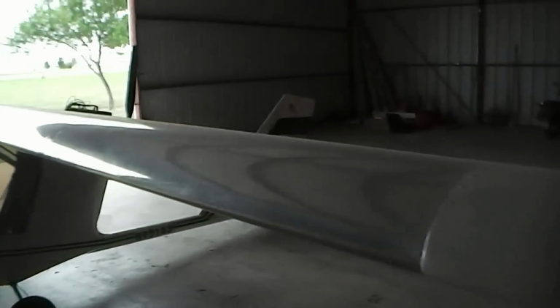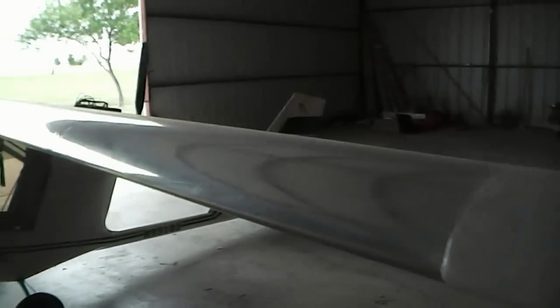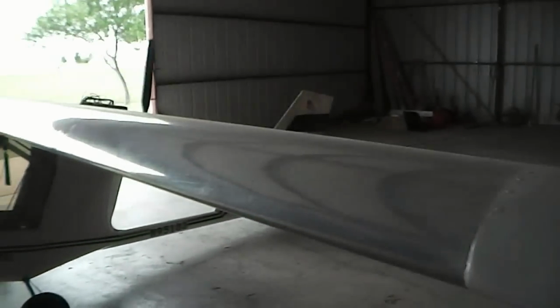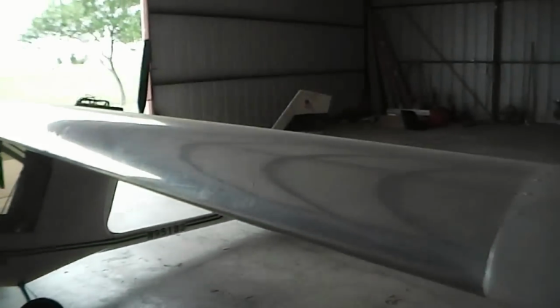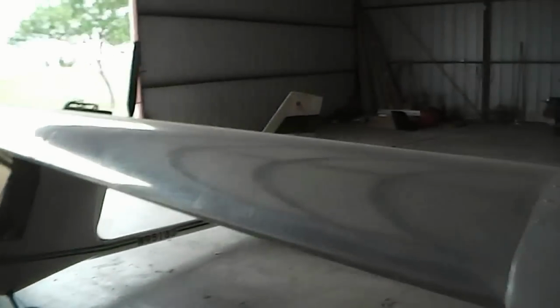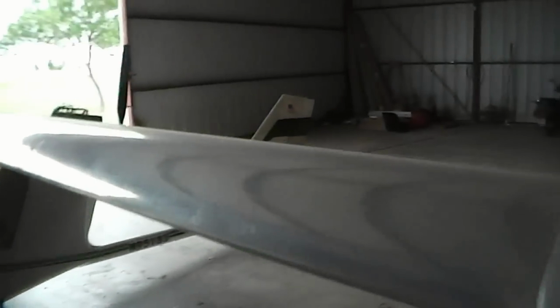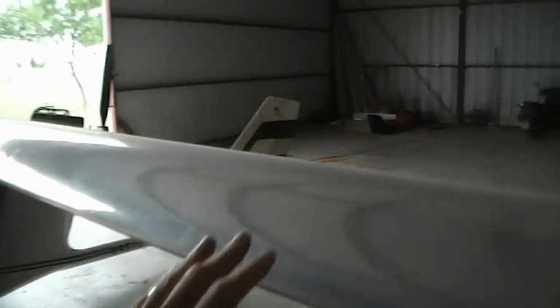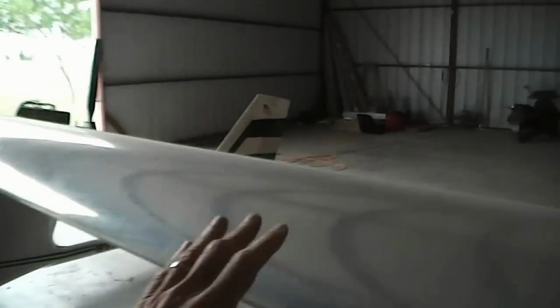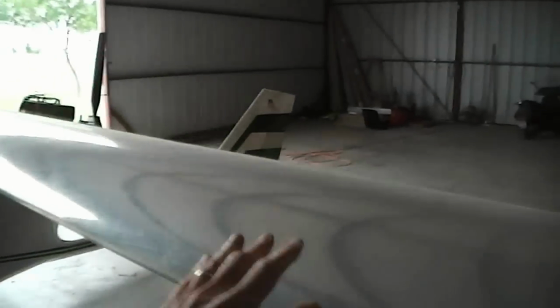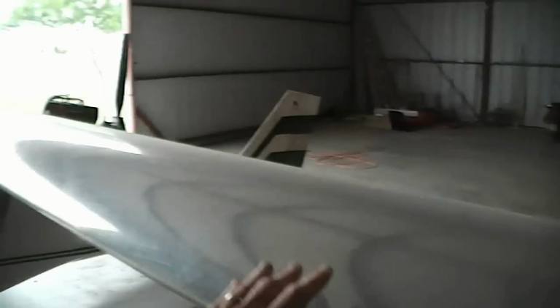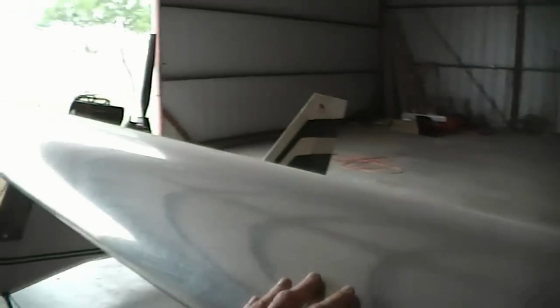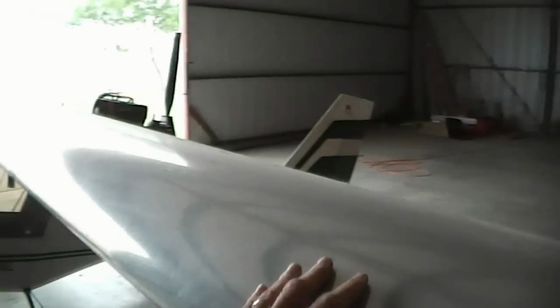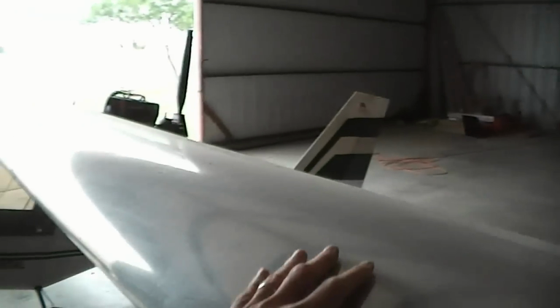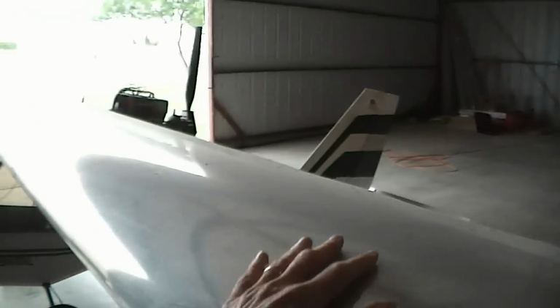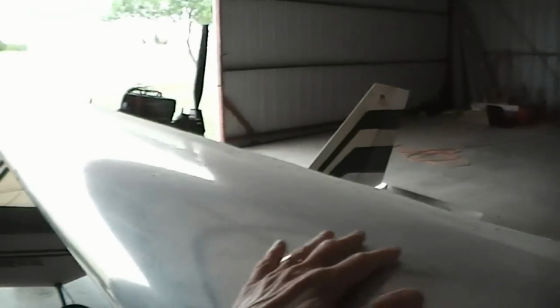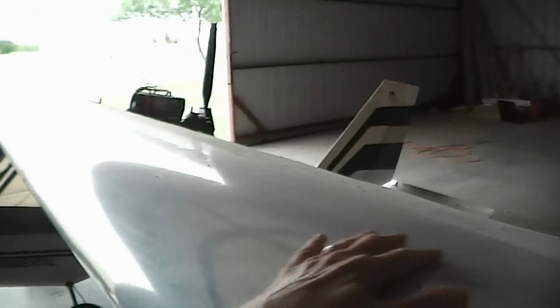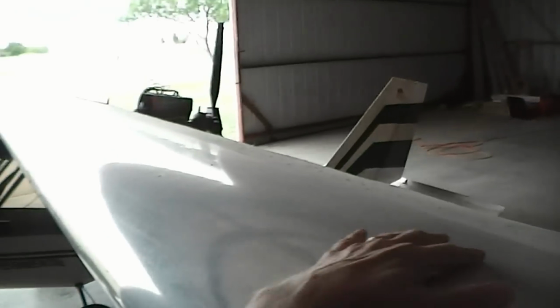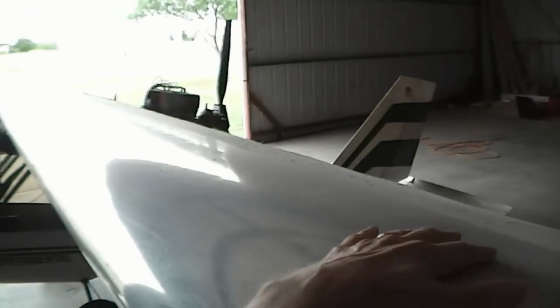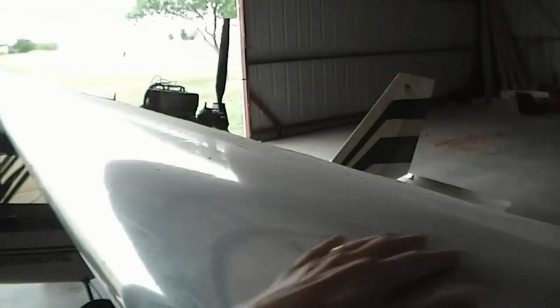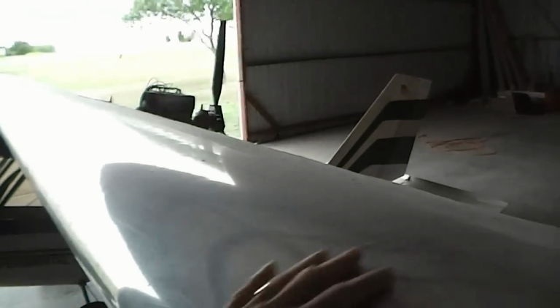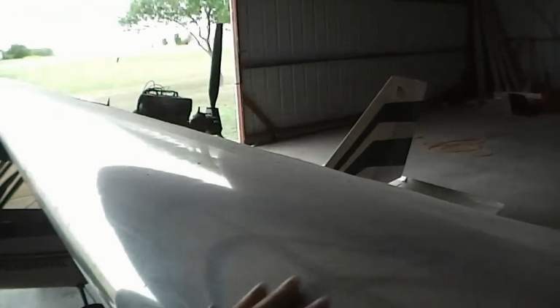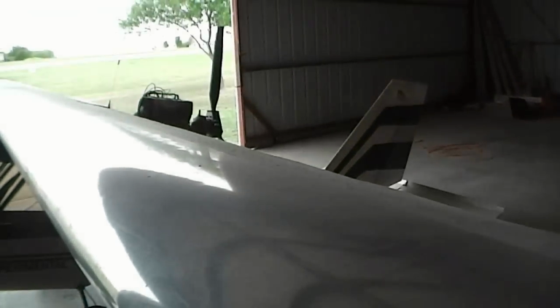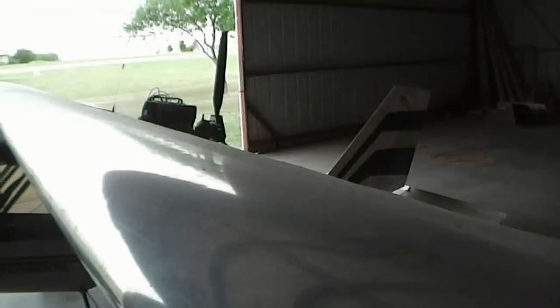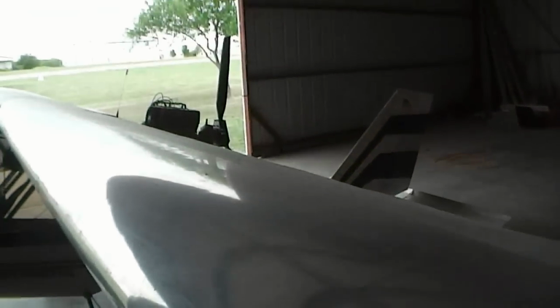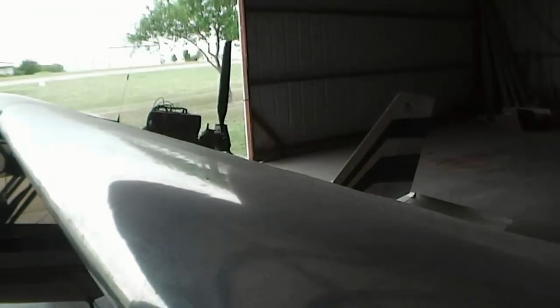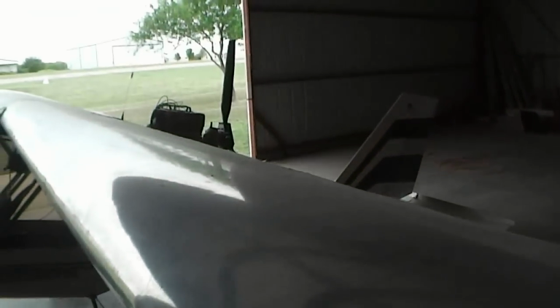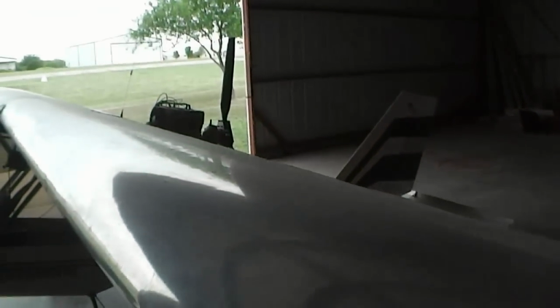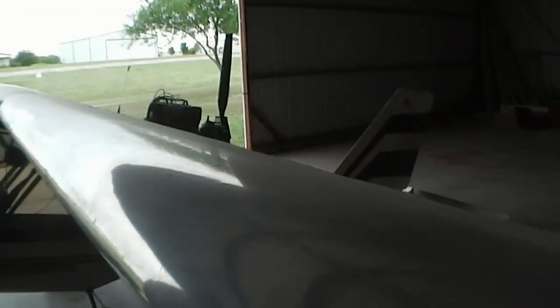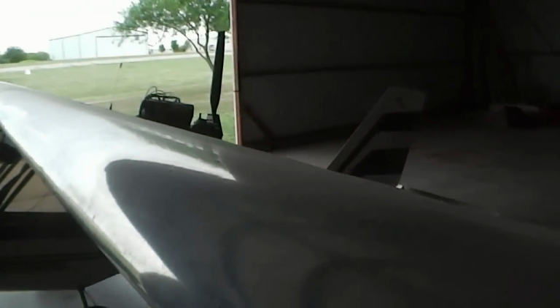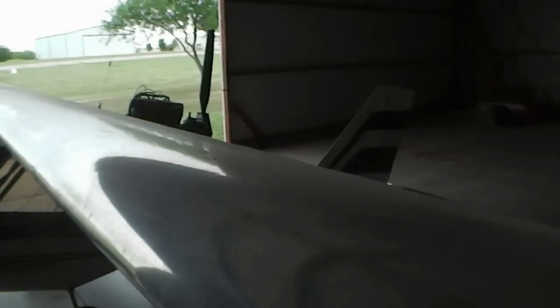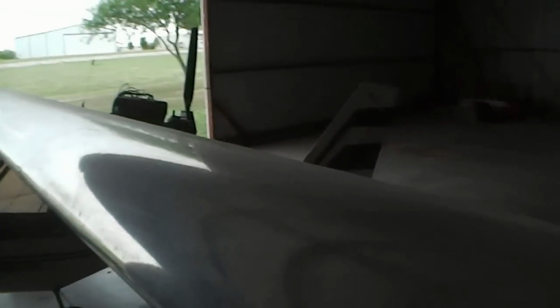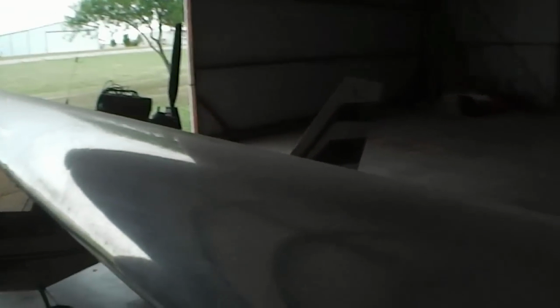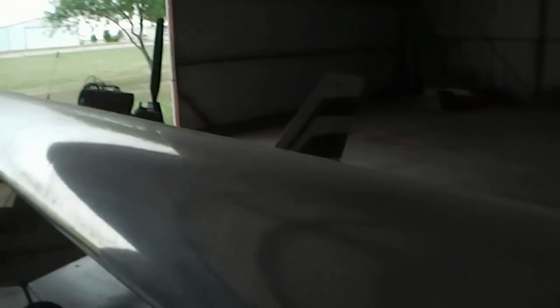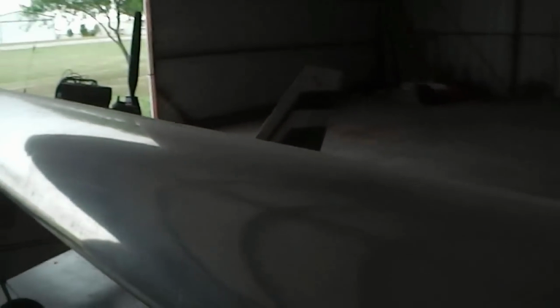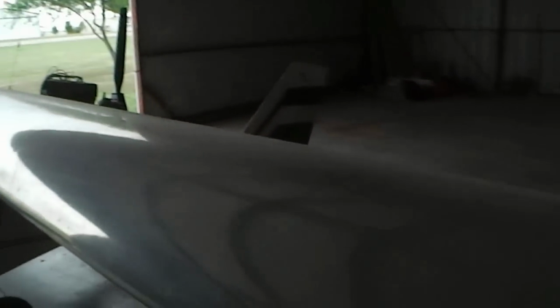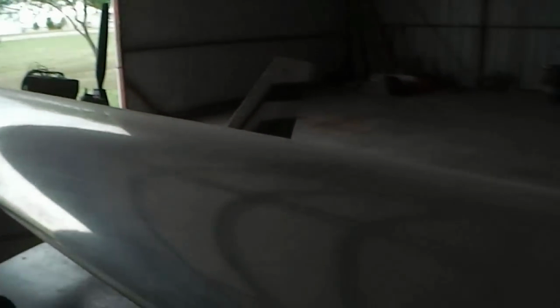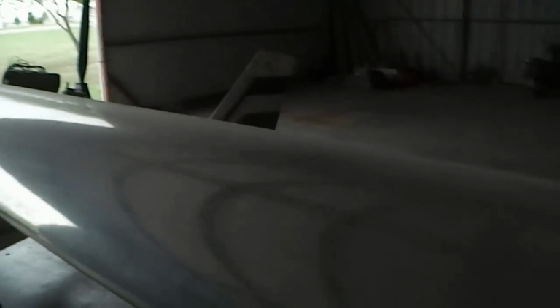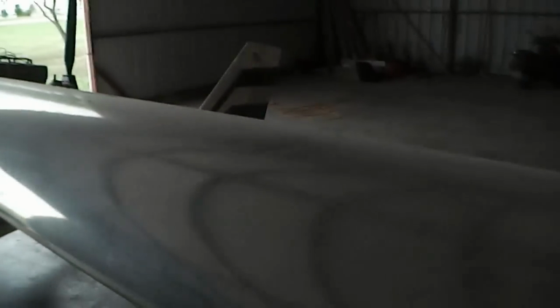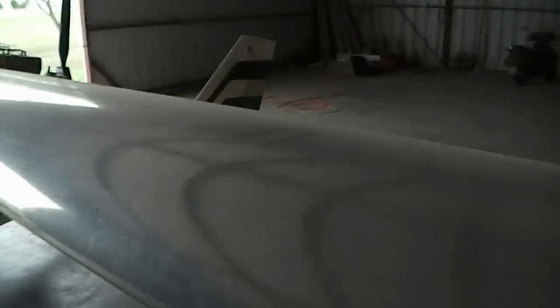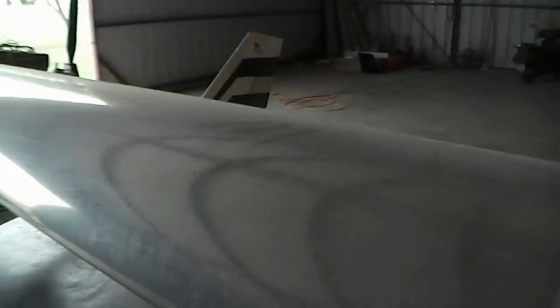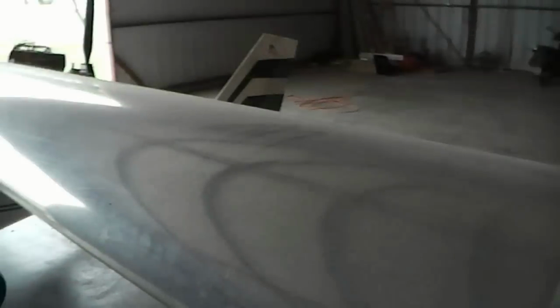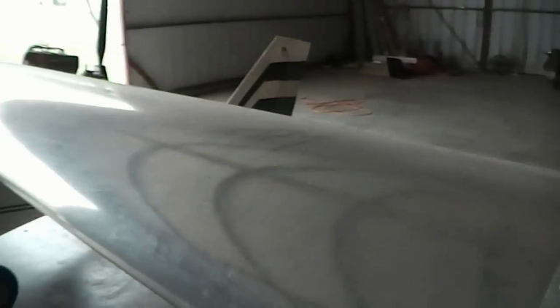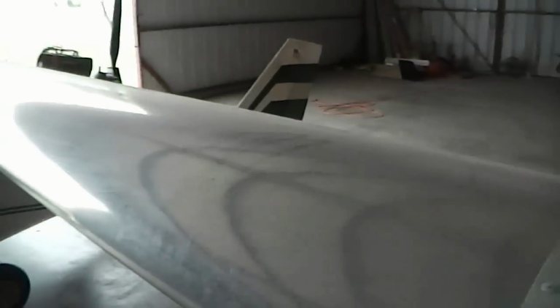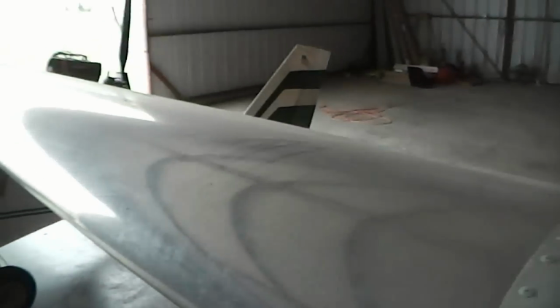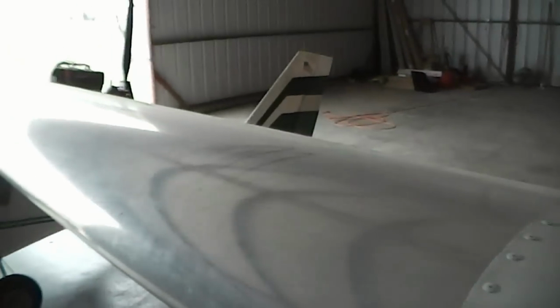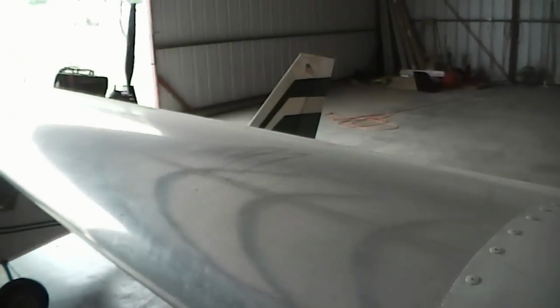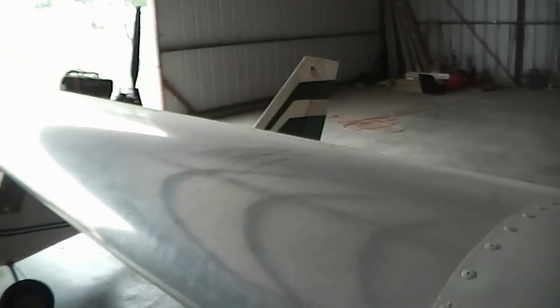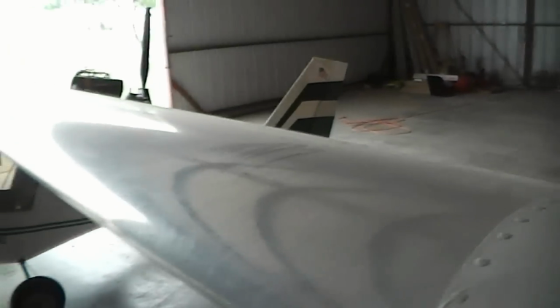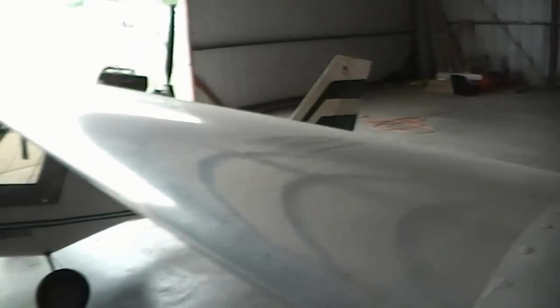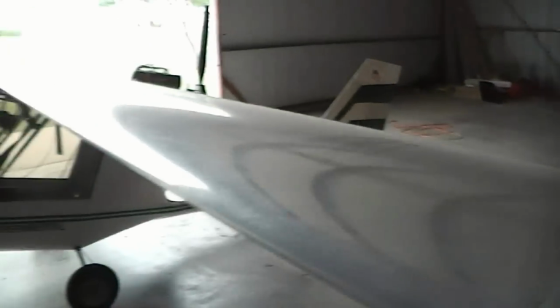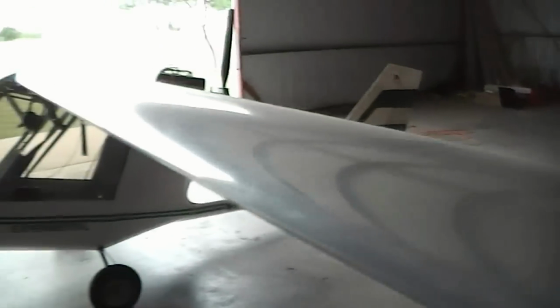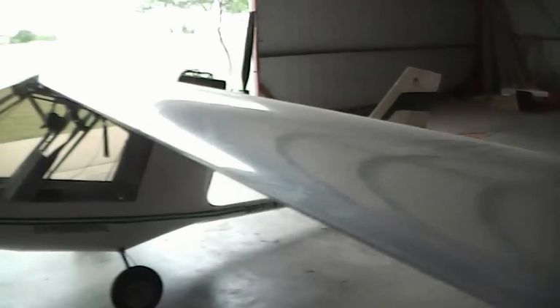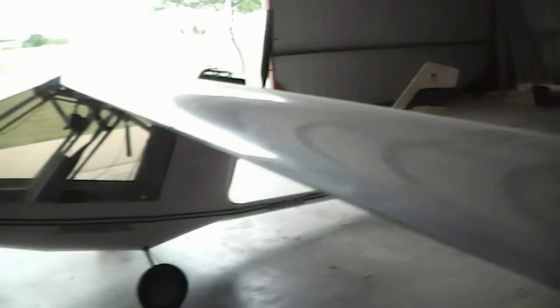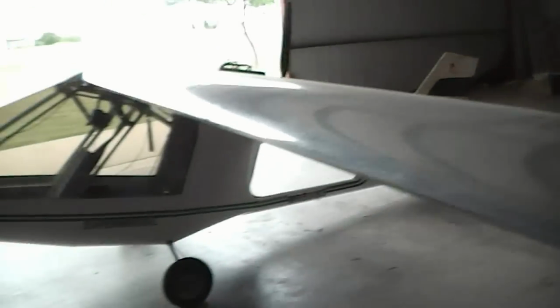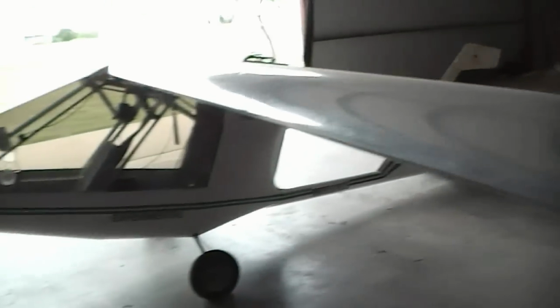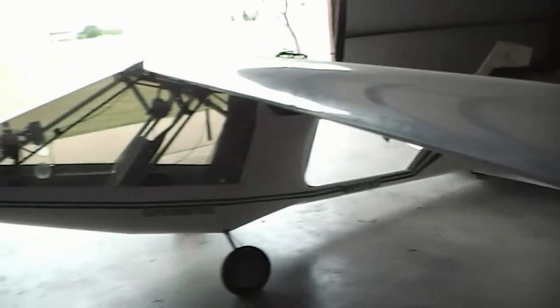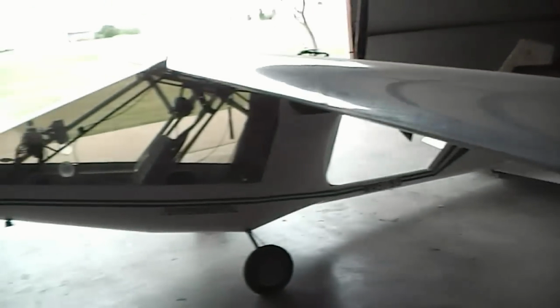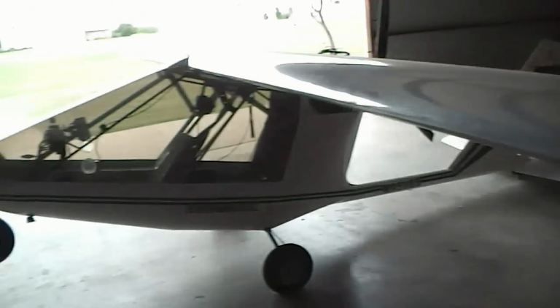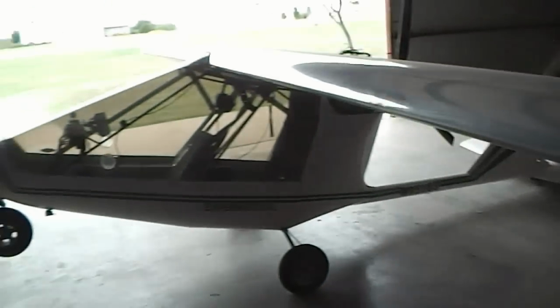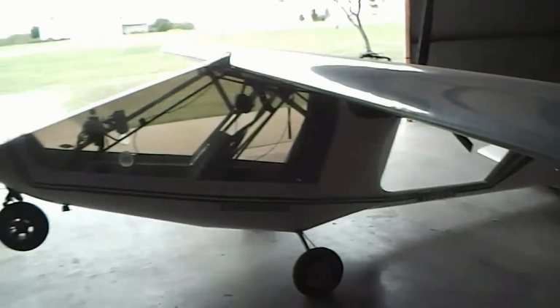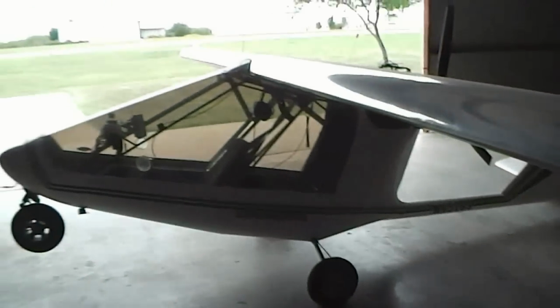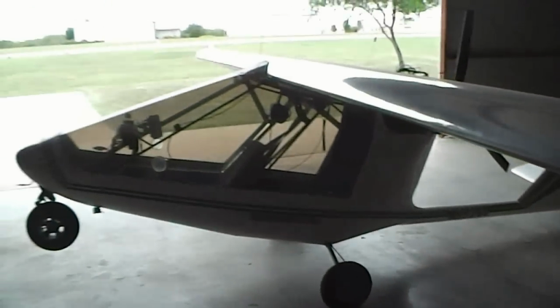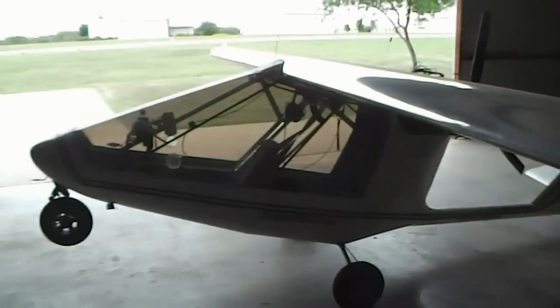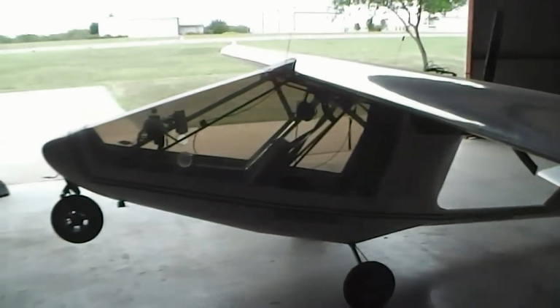This part looks like aluminum — yeah, it's got aluminum with fabric to make it lighter.